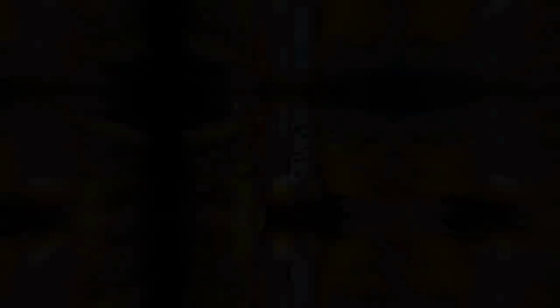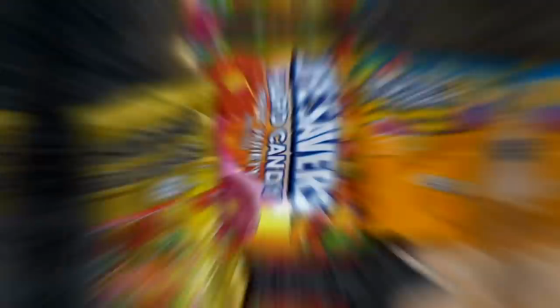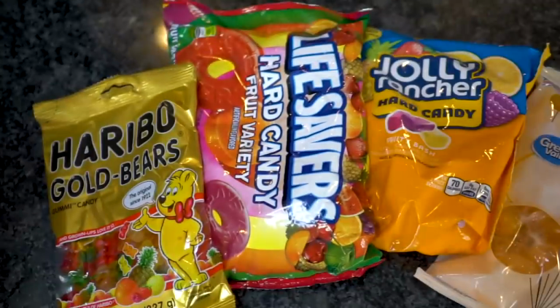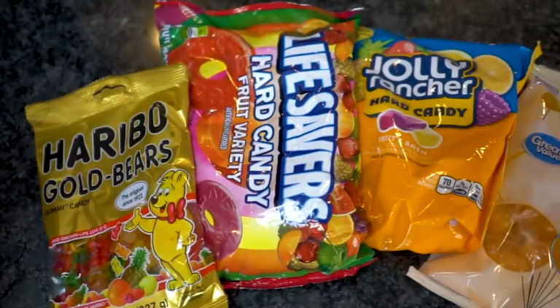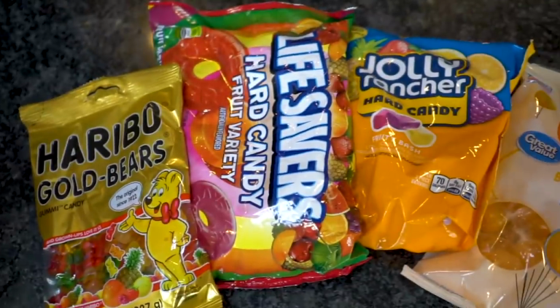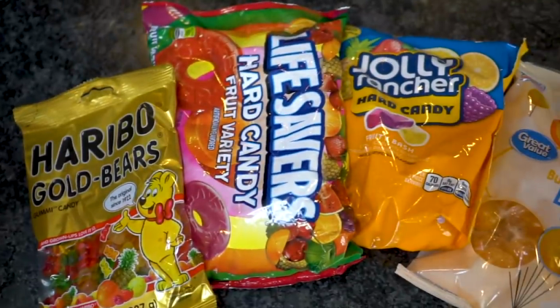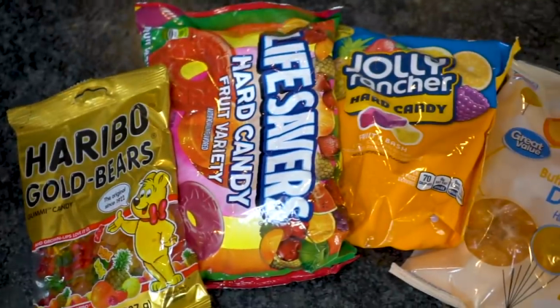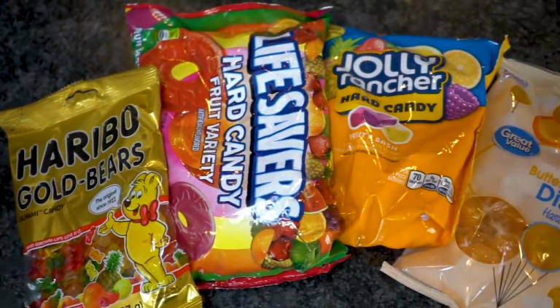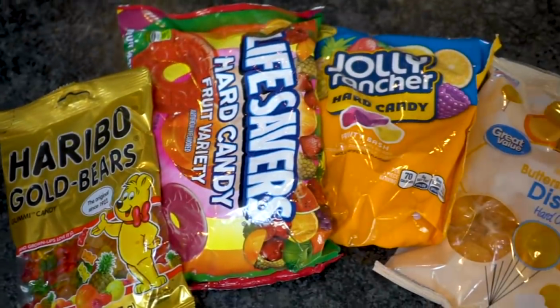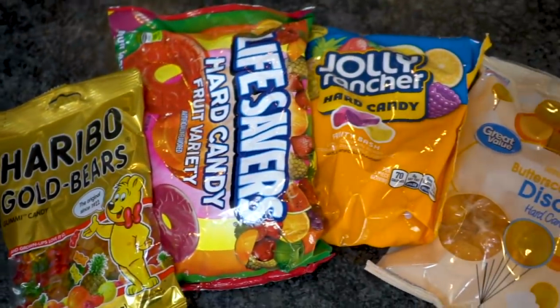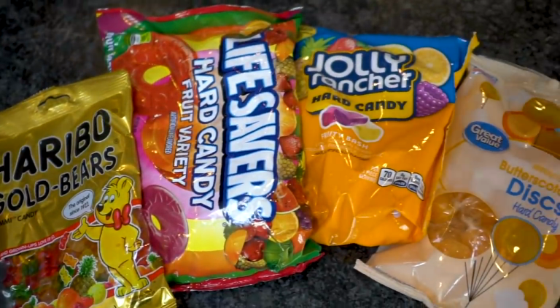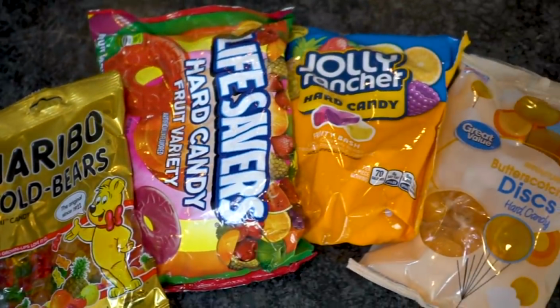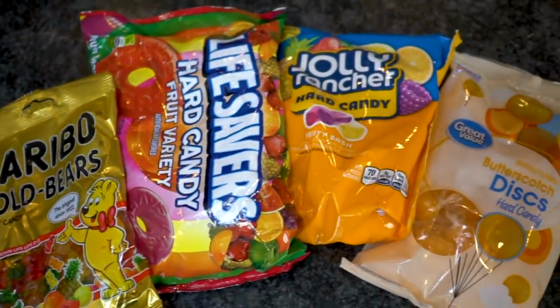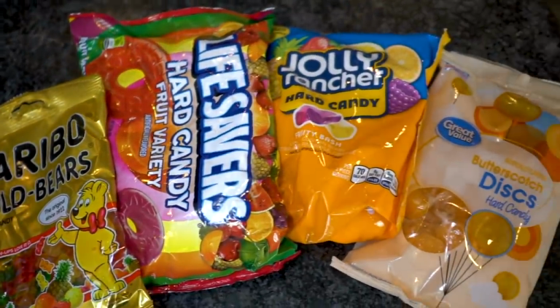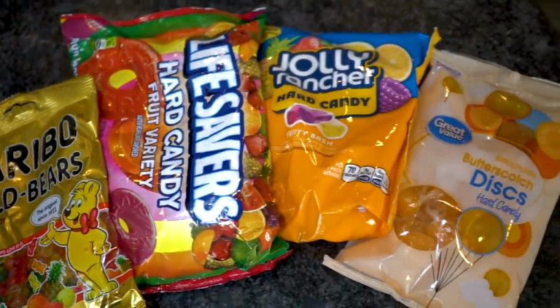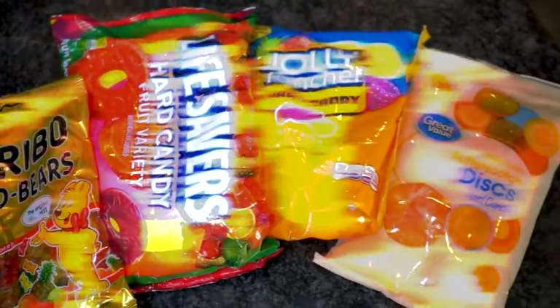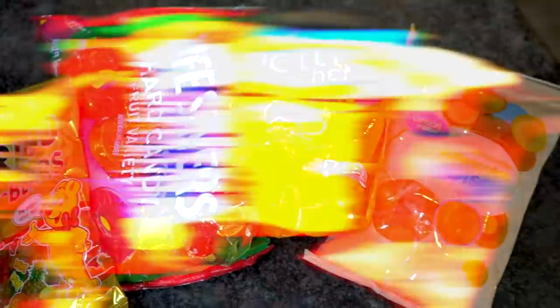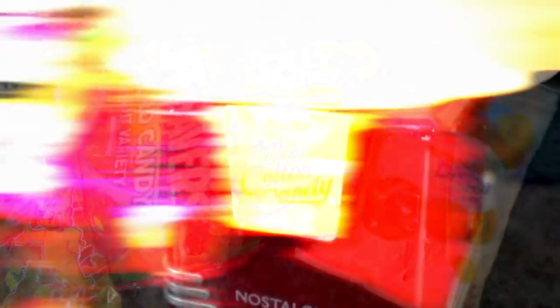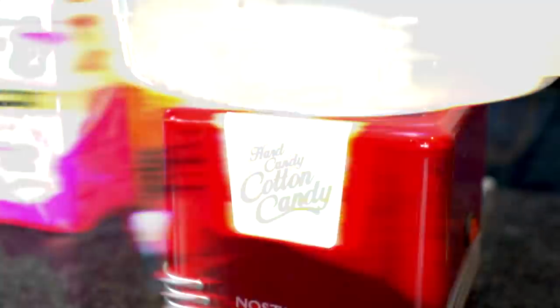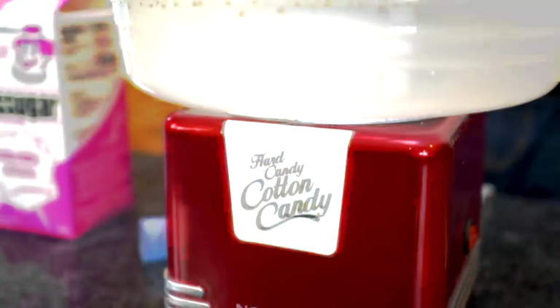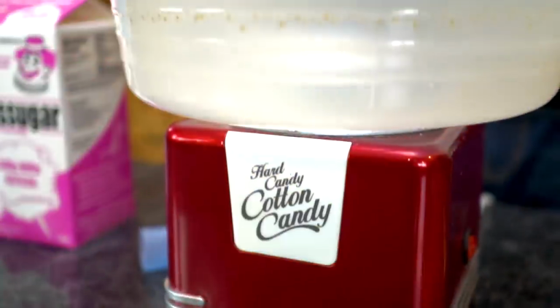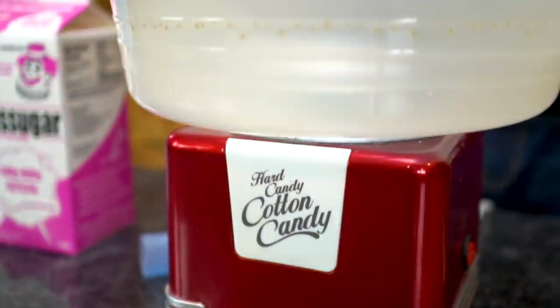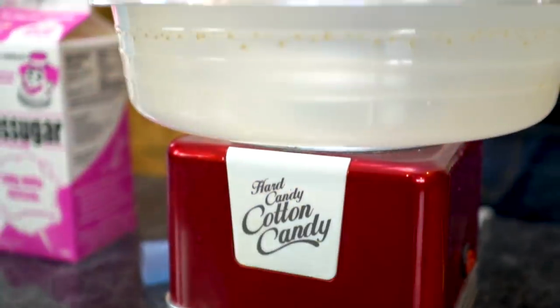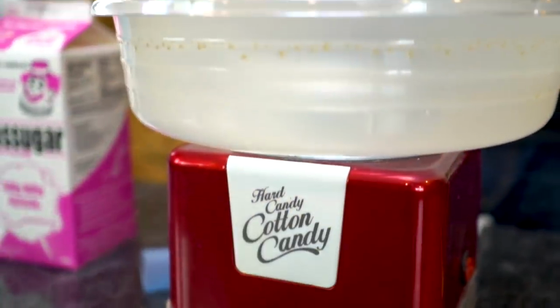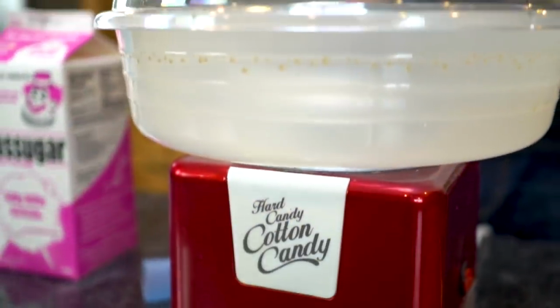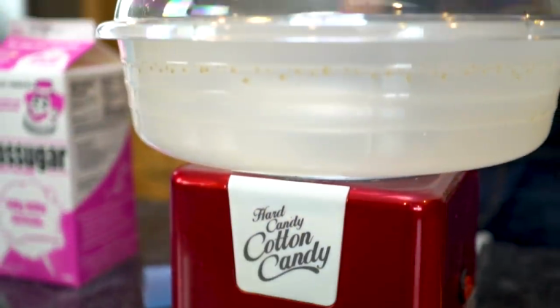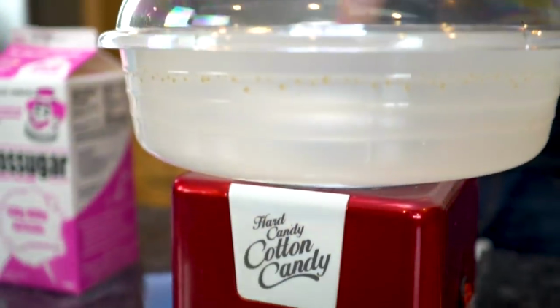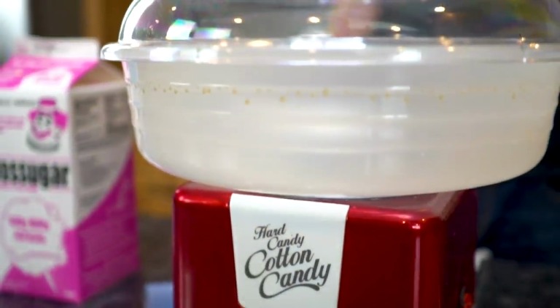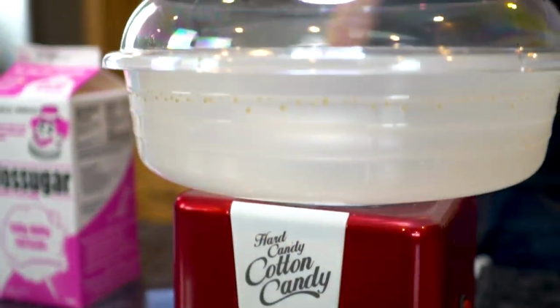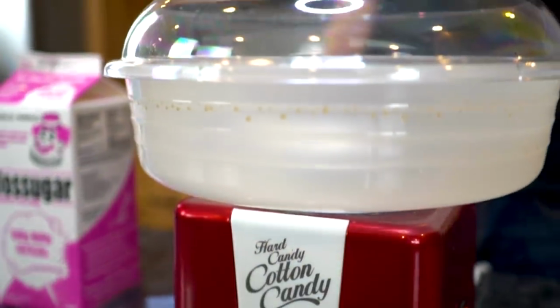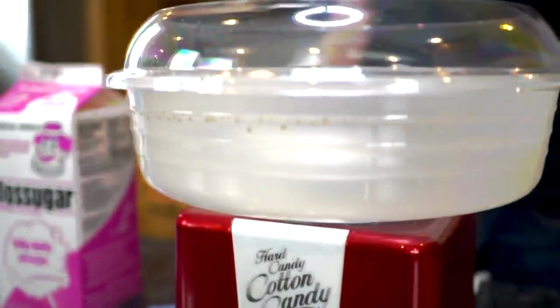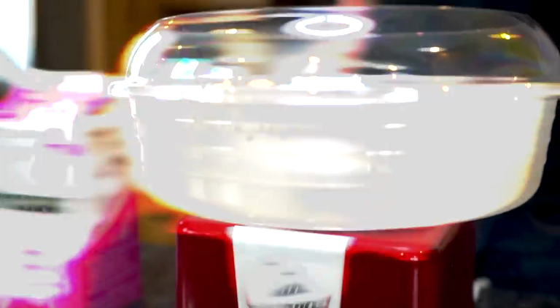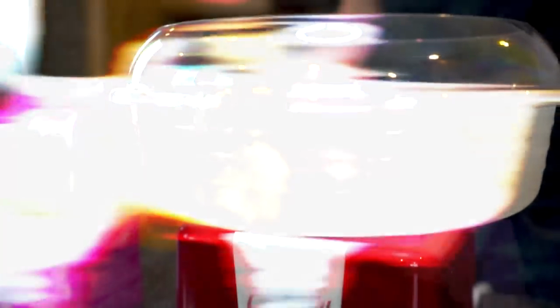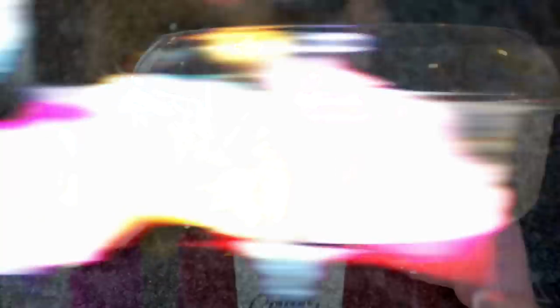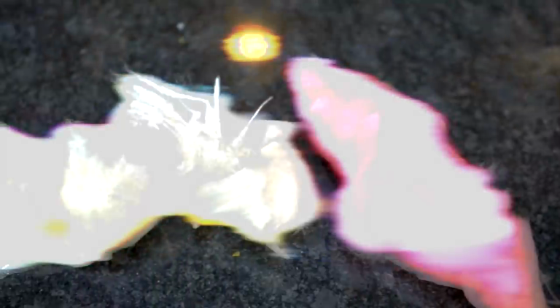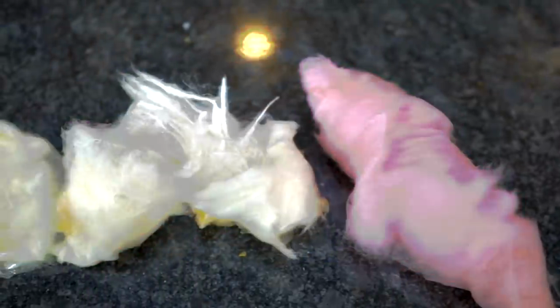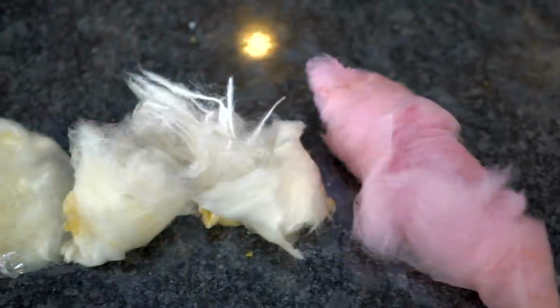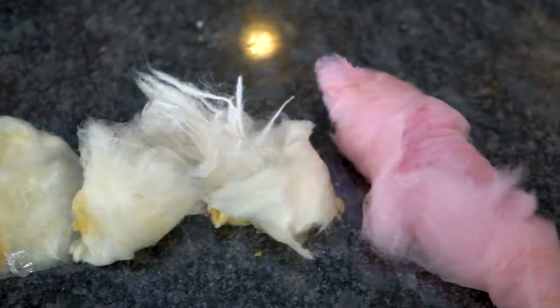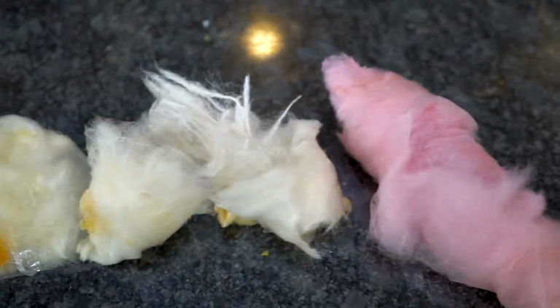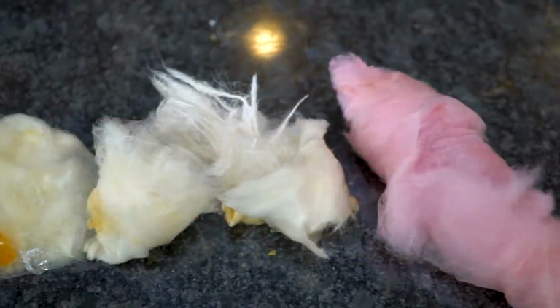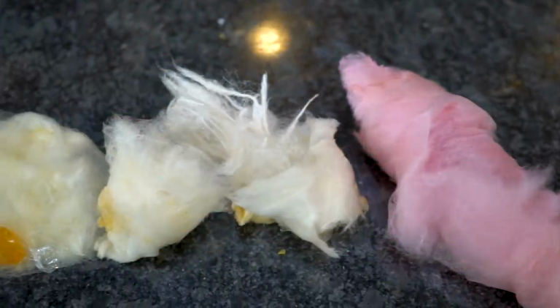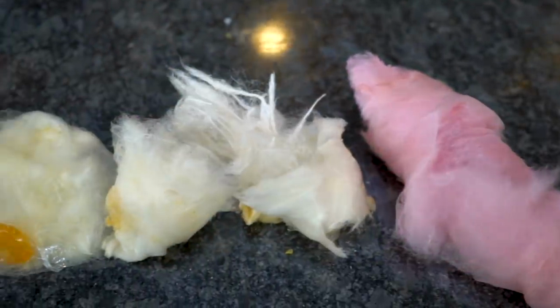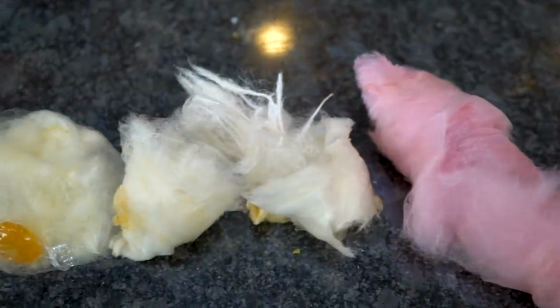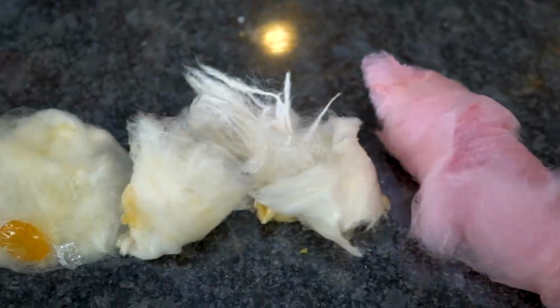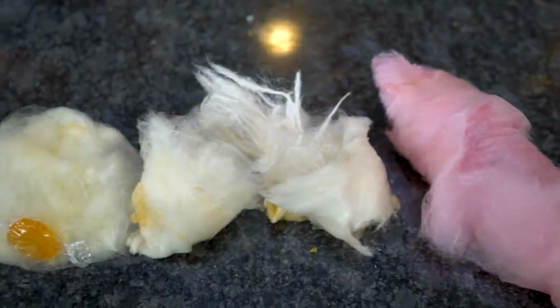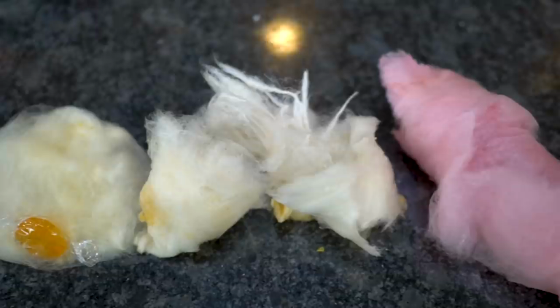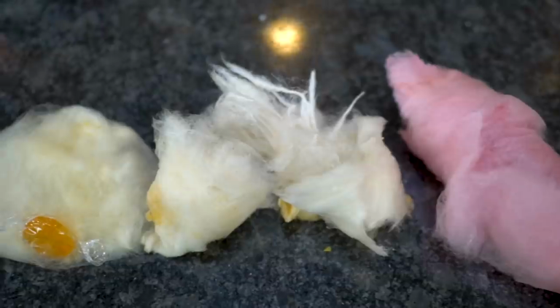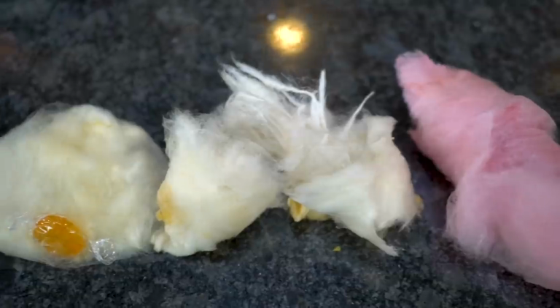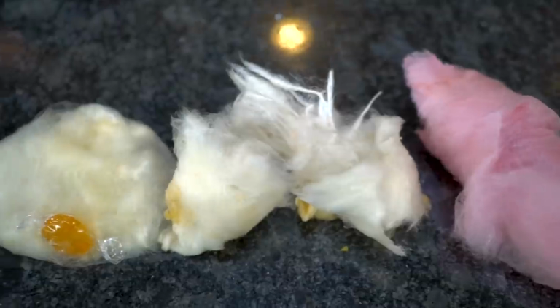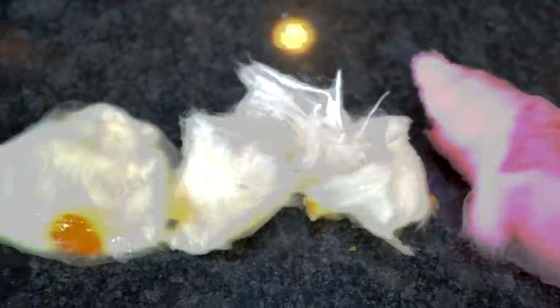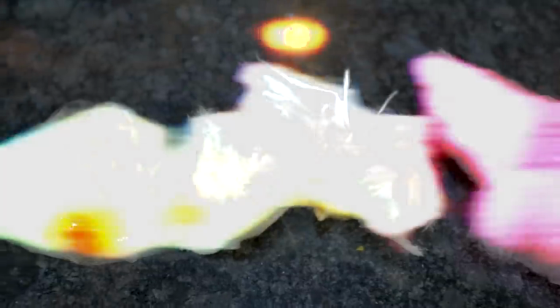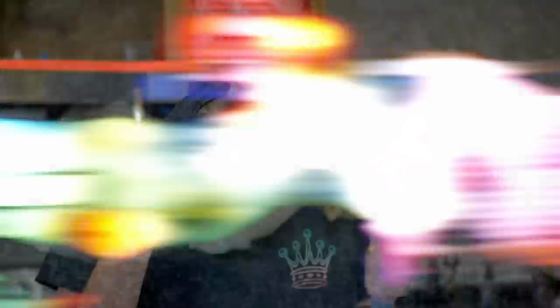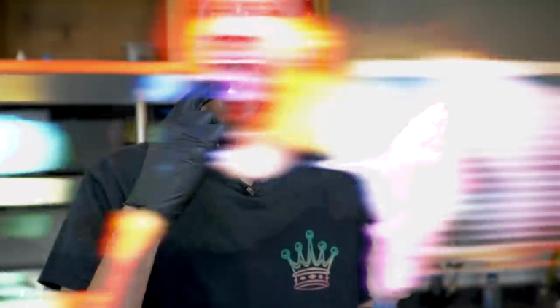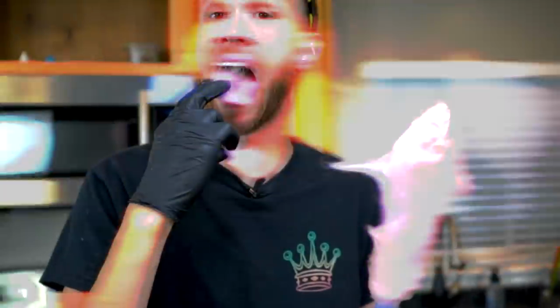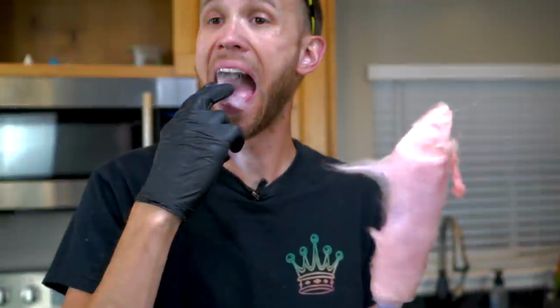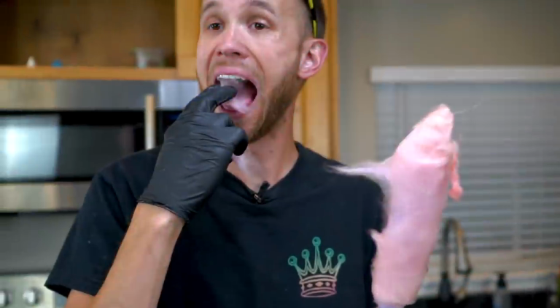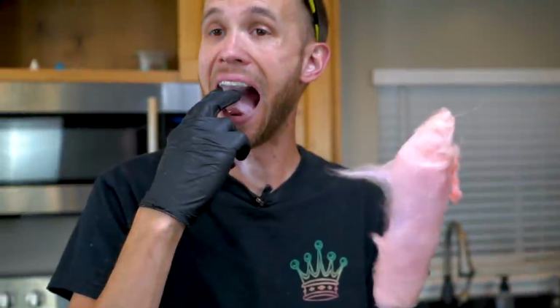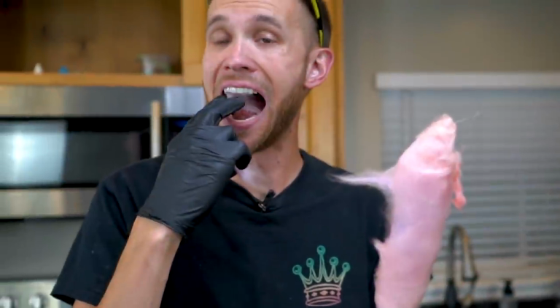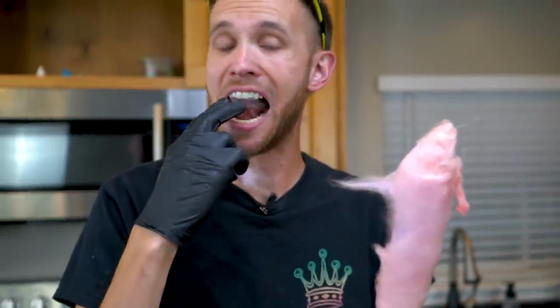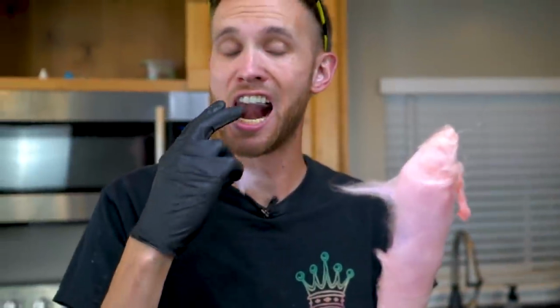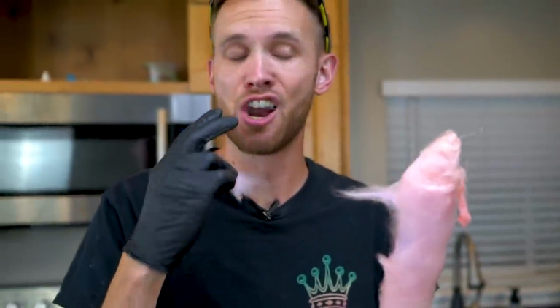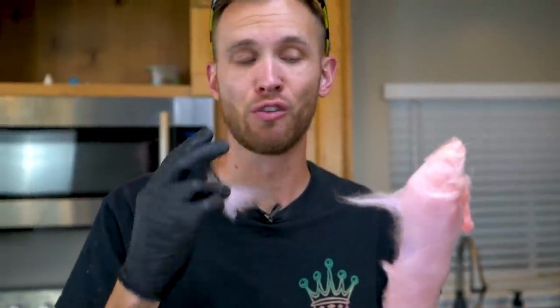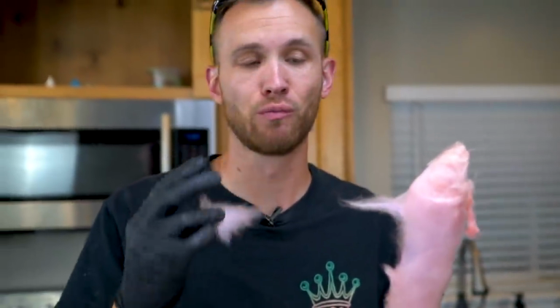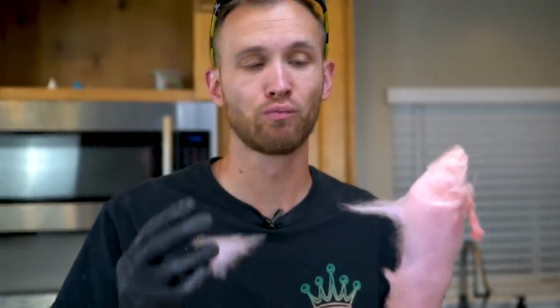What types of treats can you put into a cotton candy machine to make your own custom flavors of cotton candy? In today's video, we're gonna try and find out.